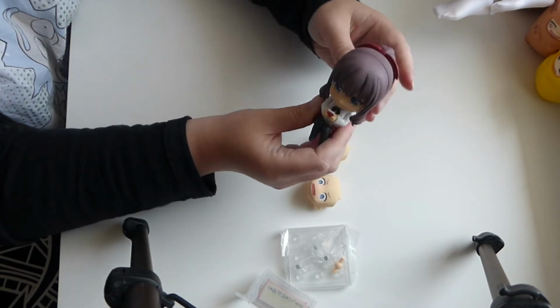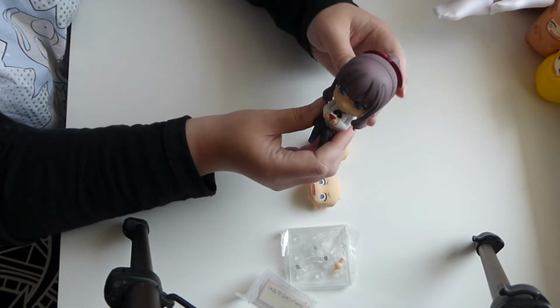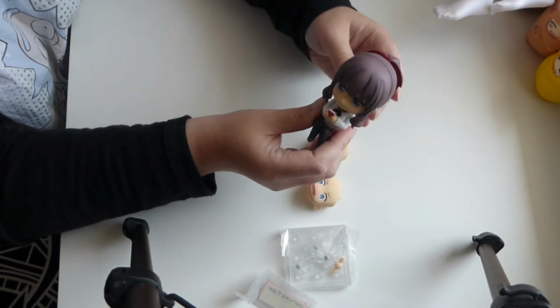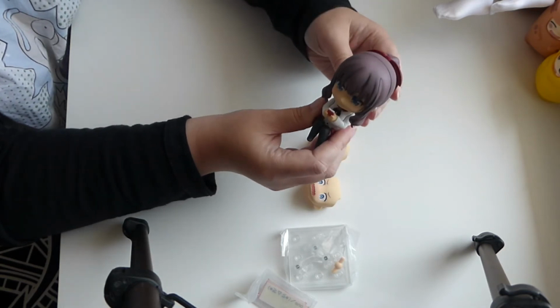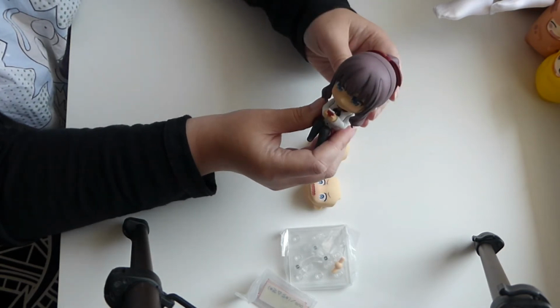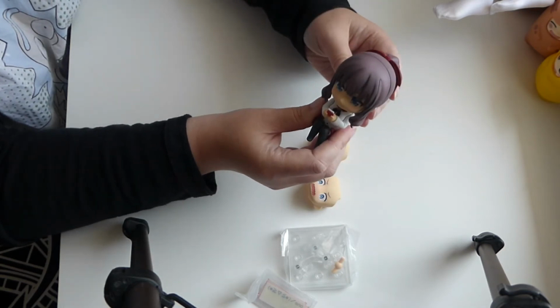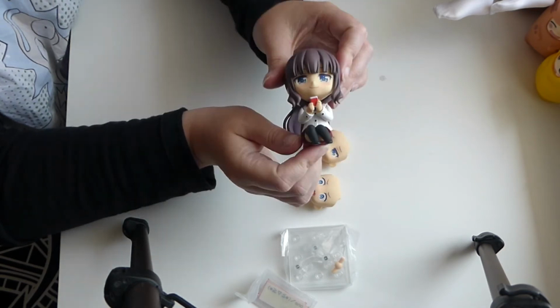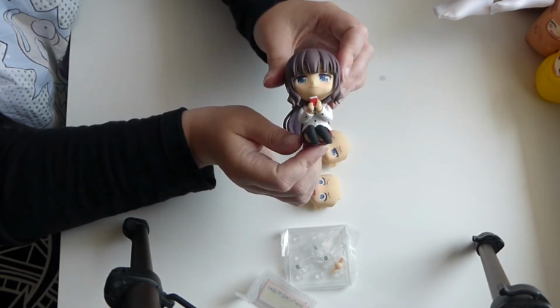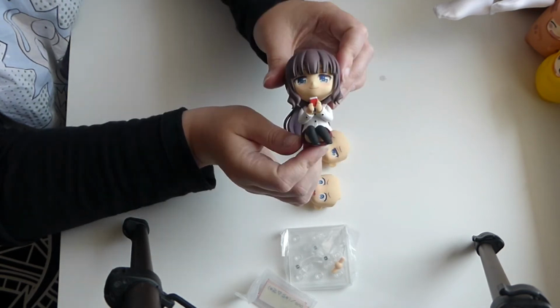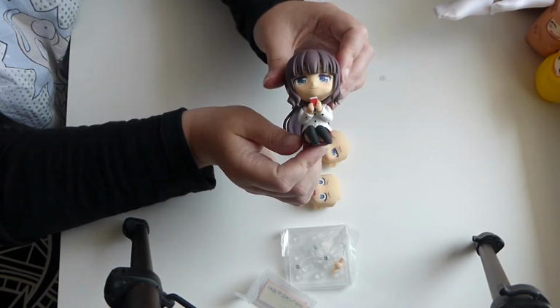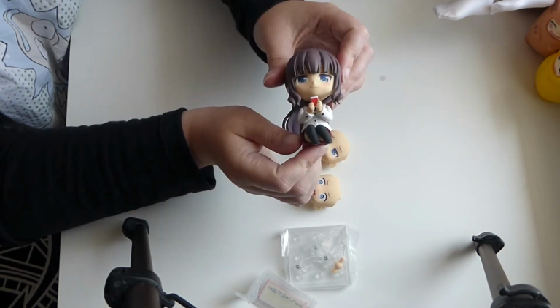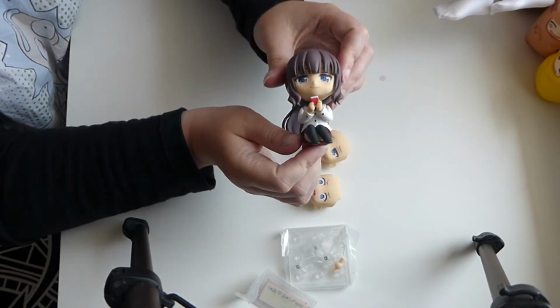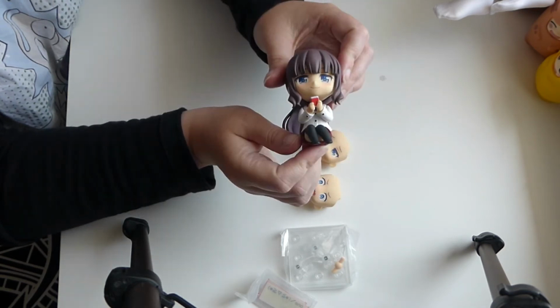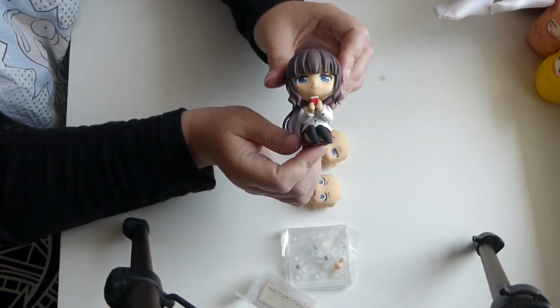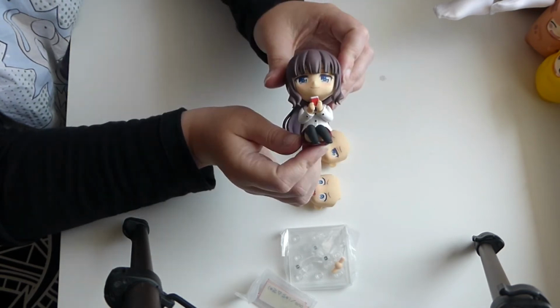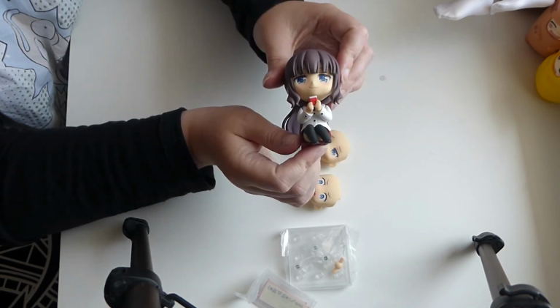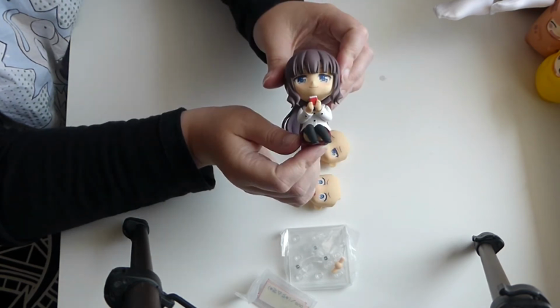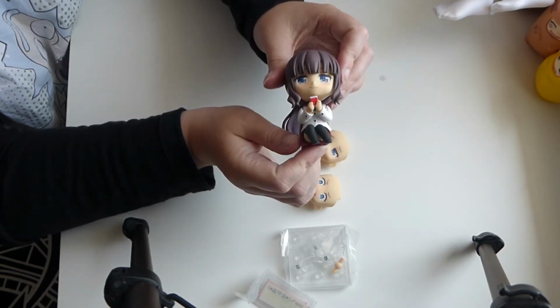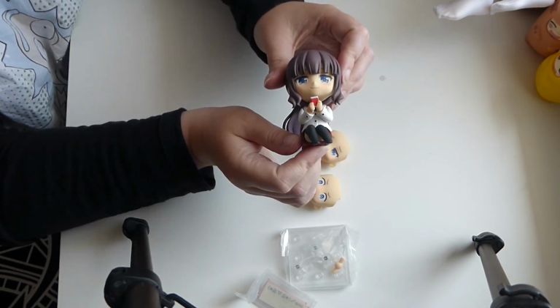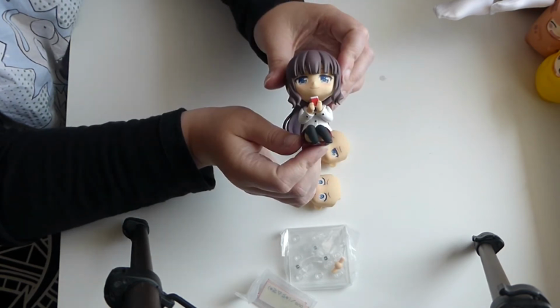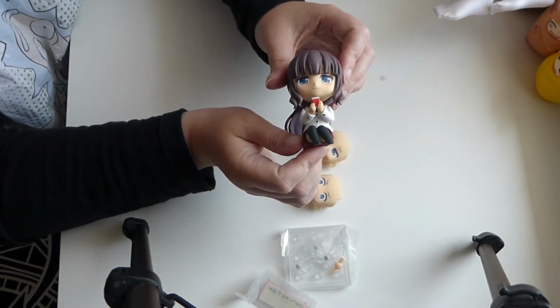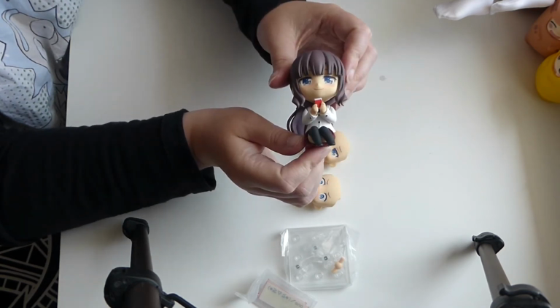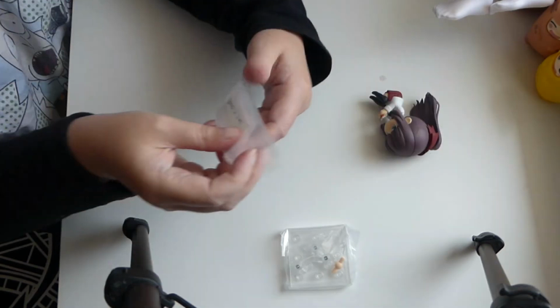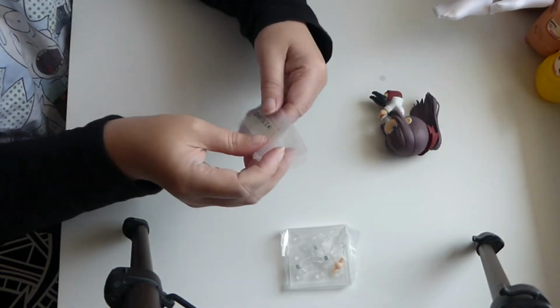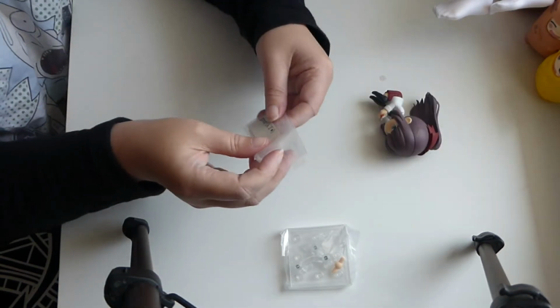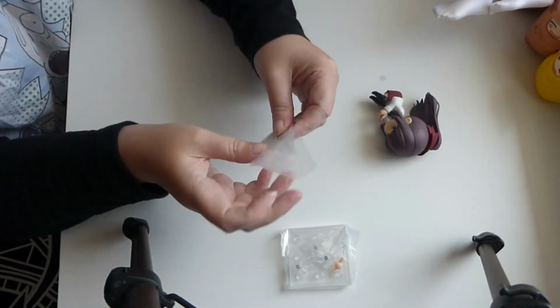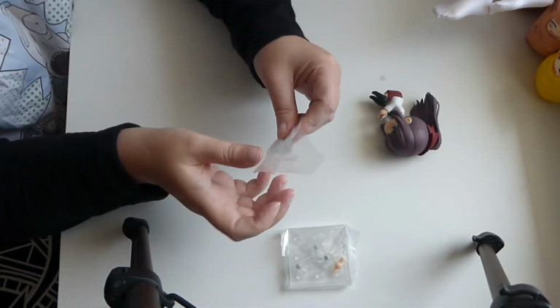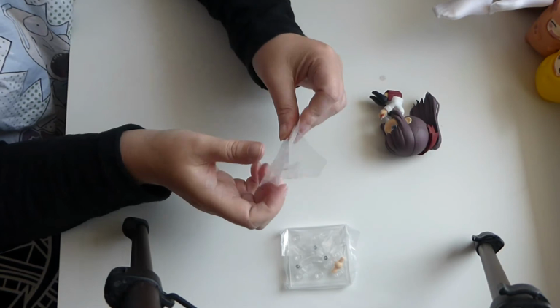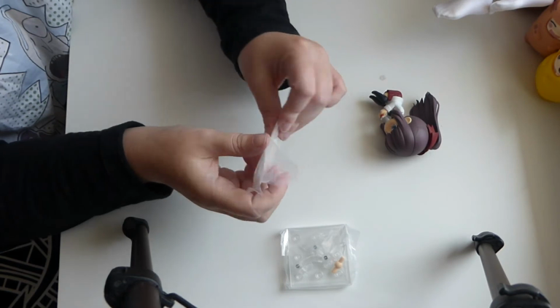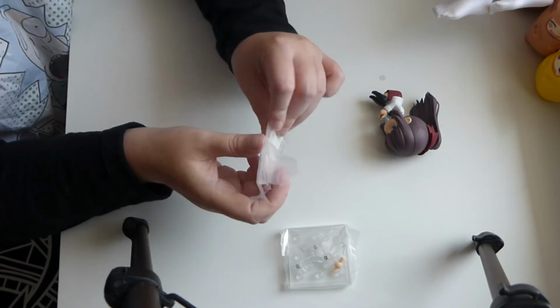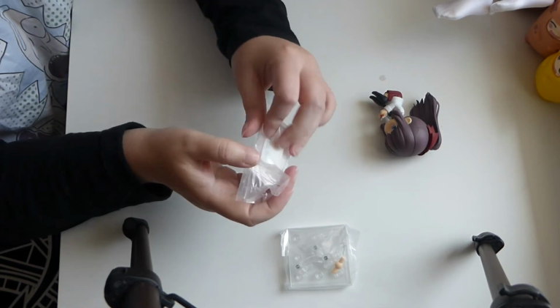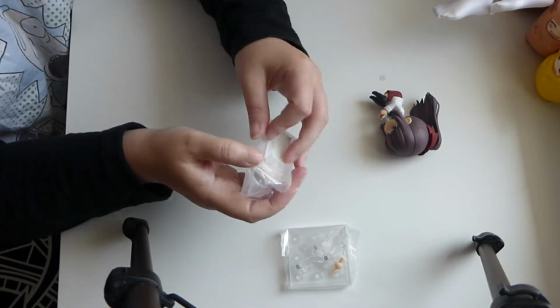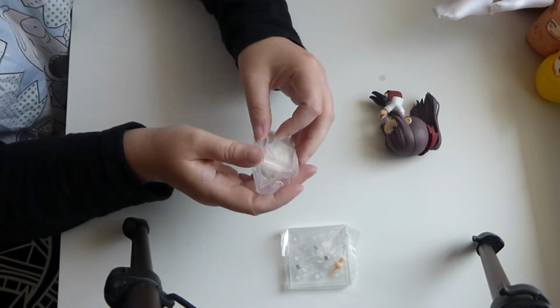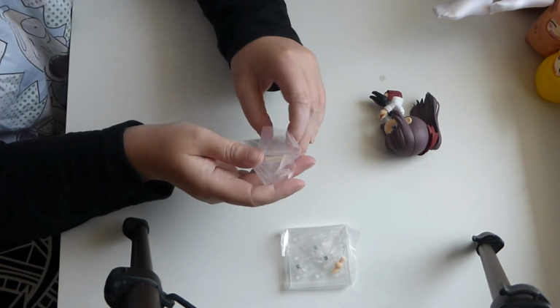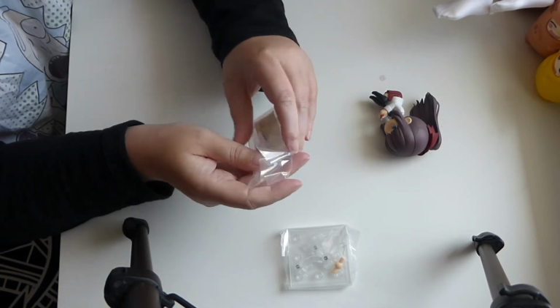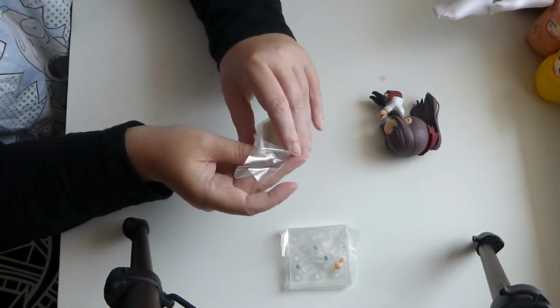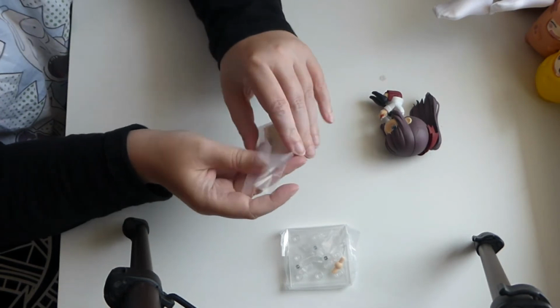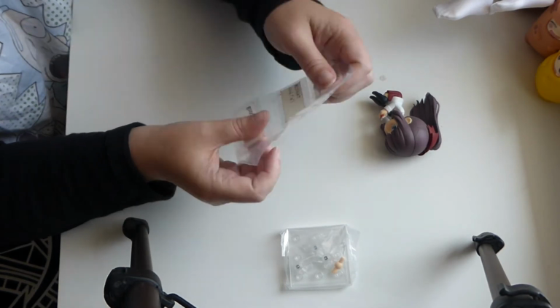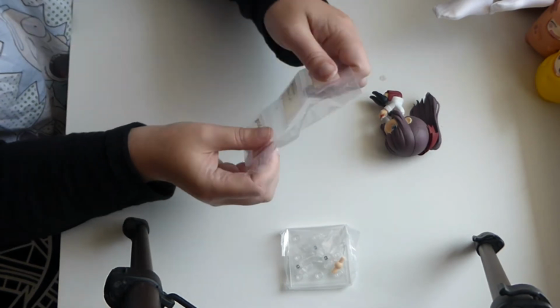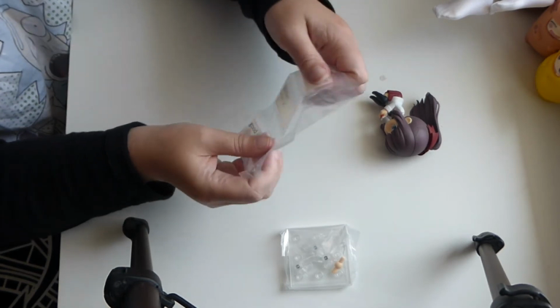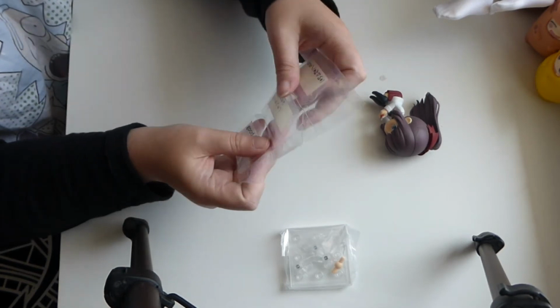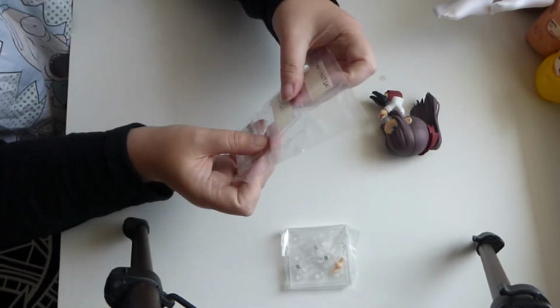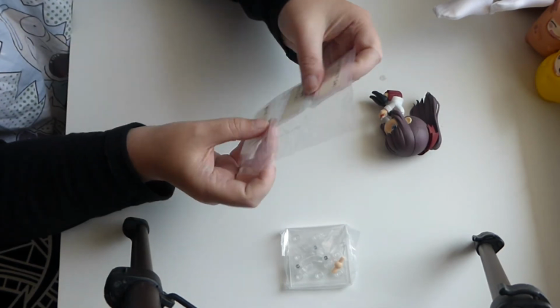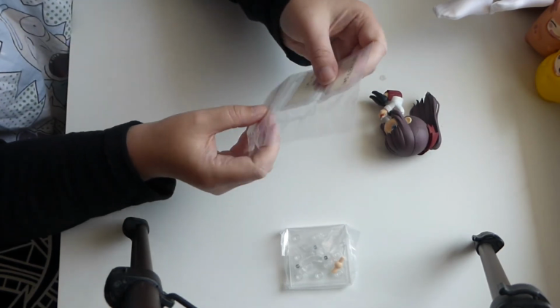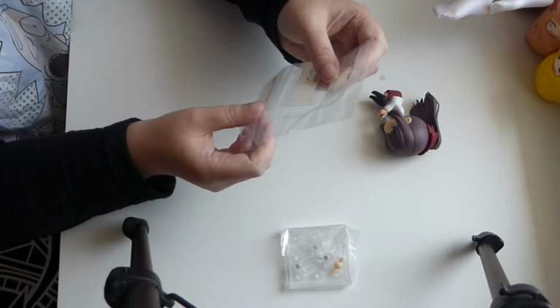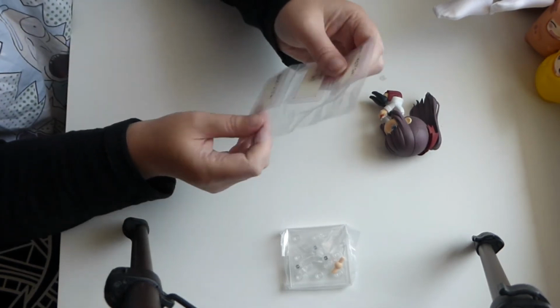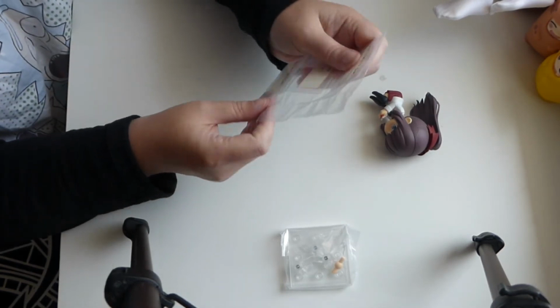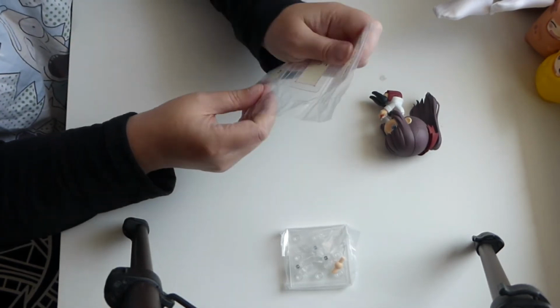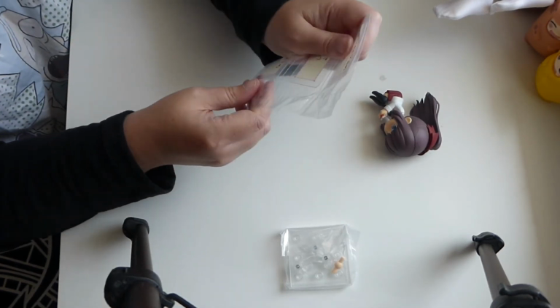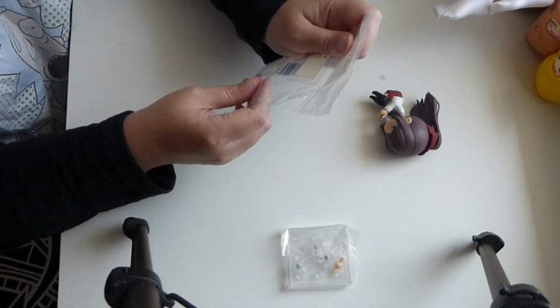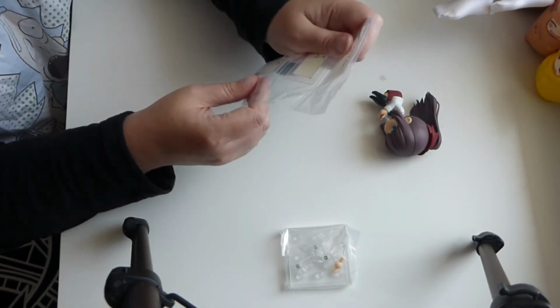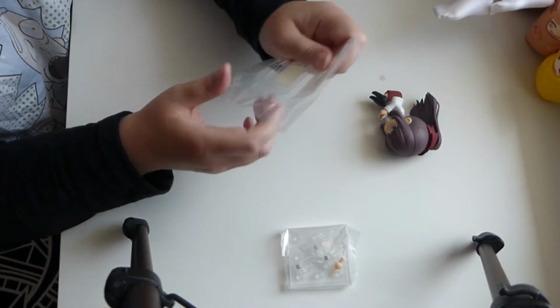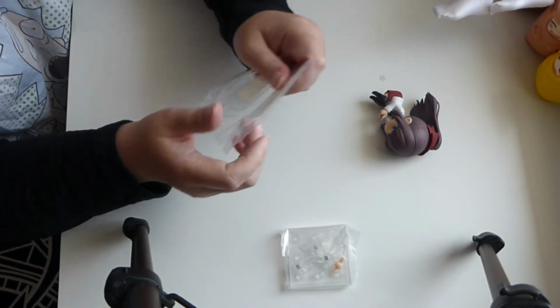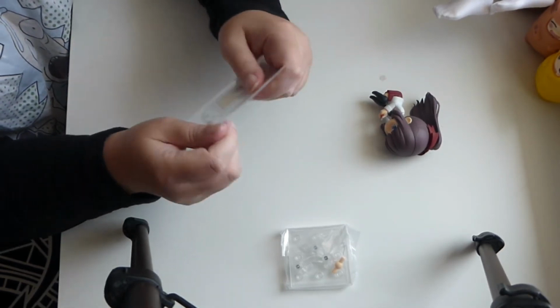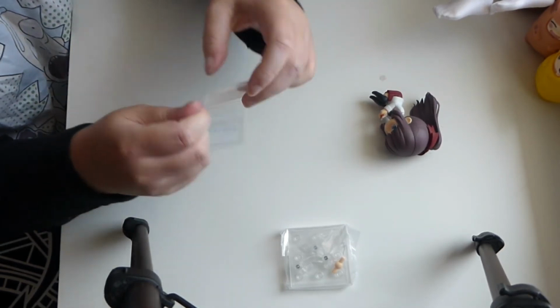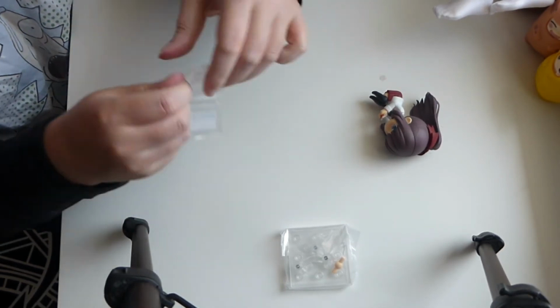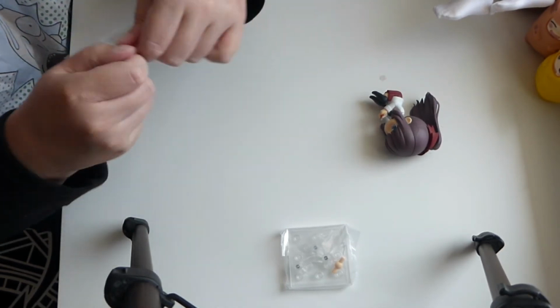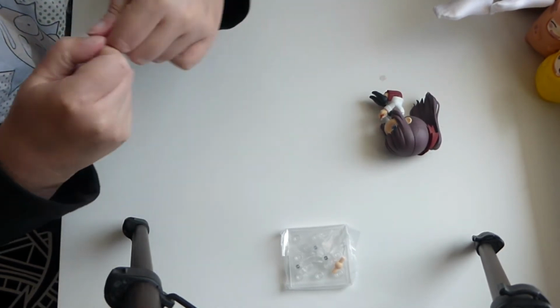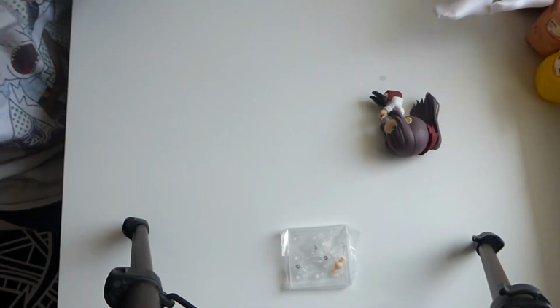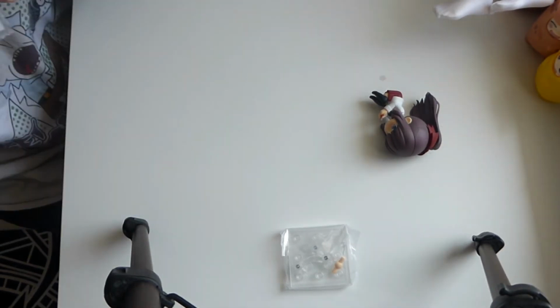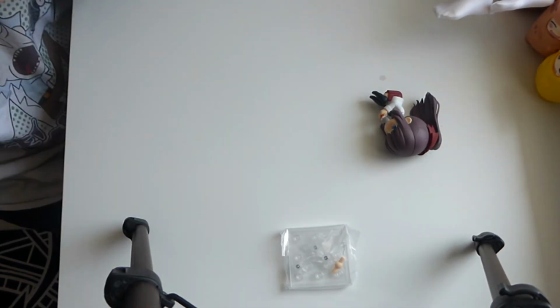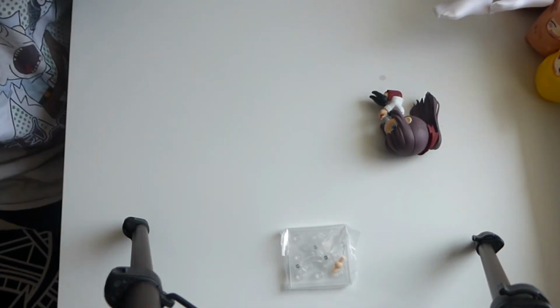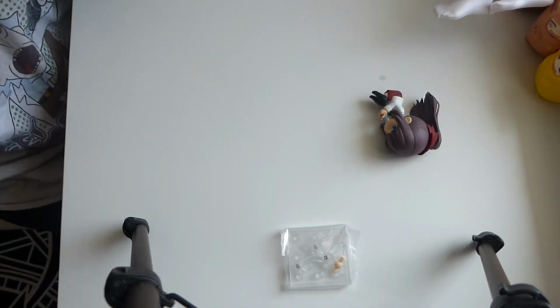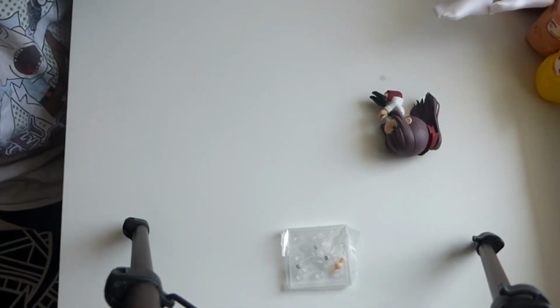She looks so cute. Look at these — what's this? These are the messages she sends. No scissors.